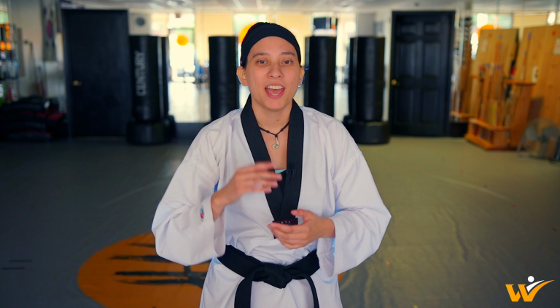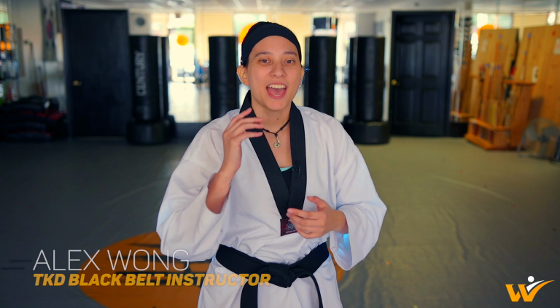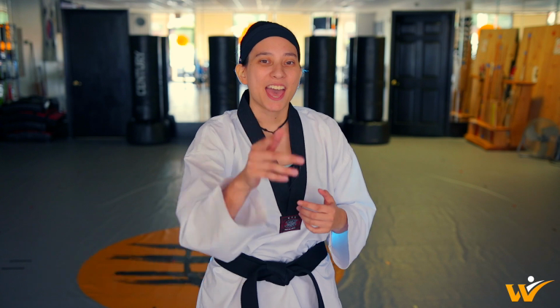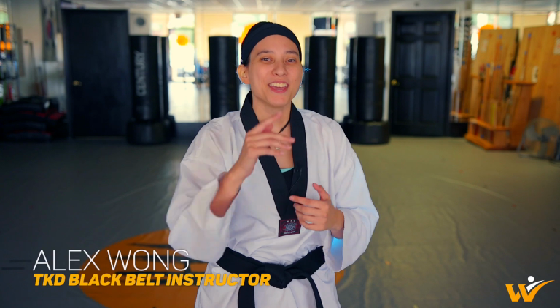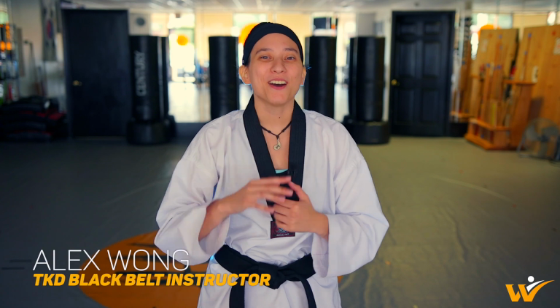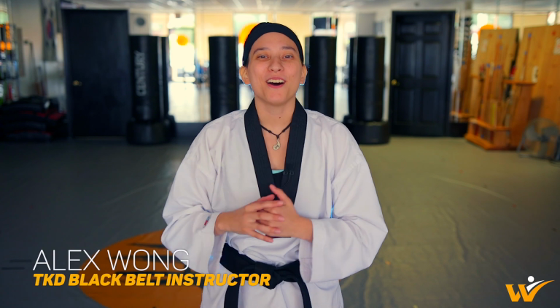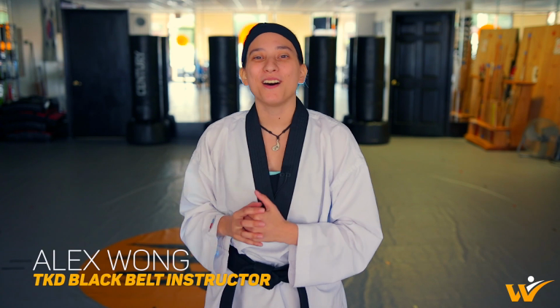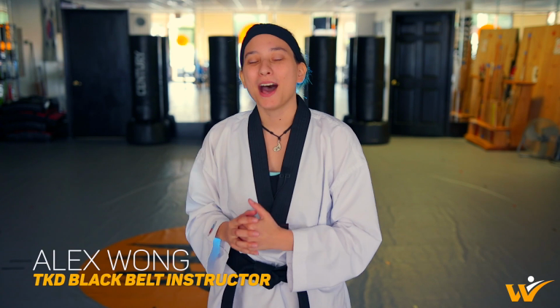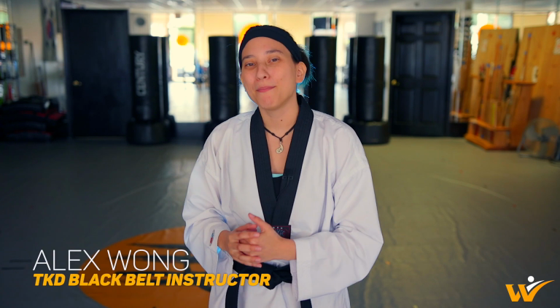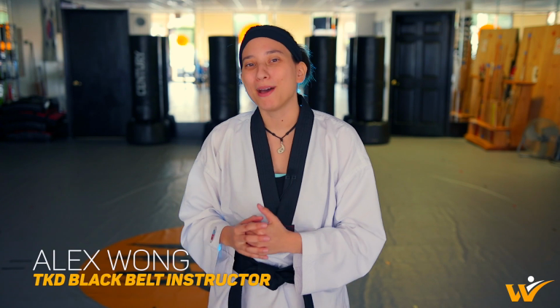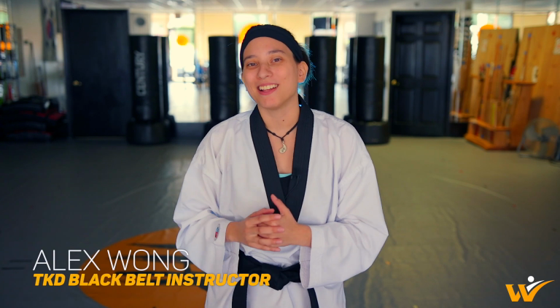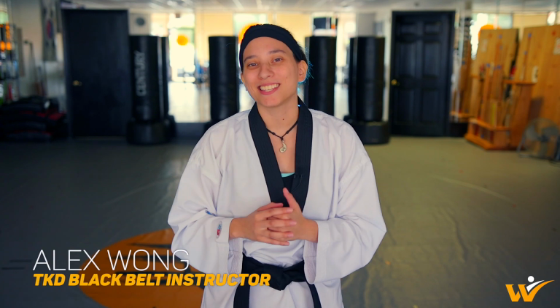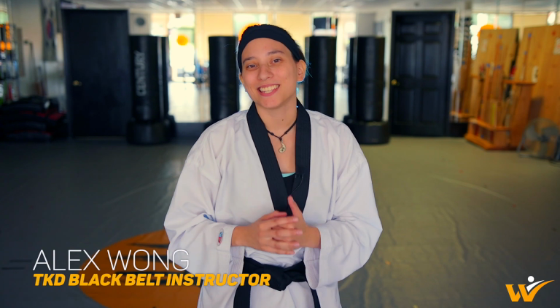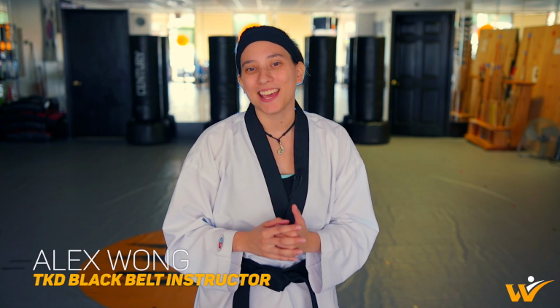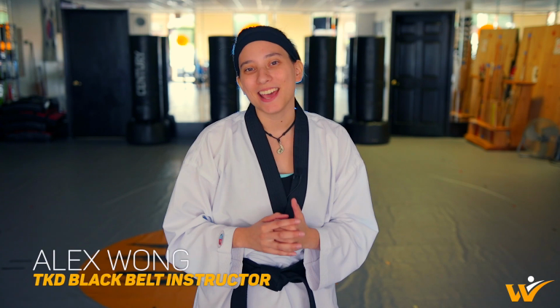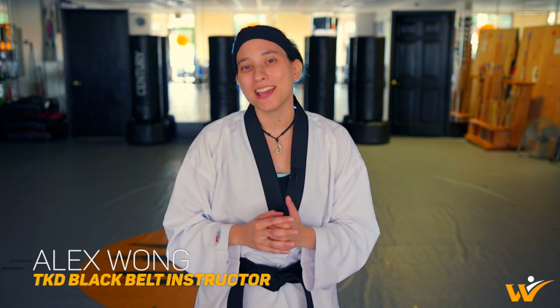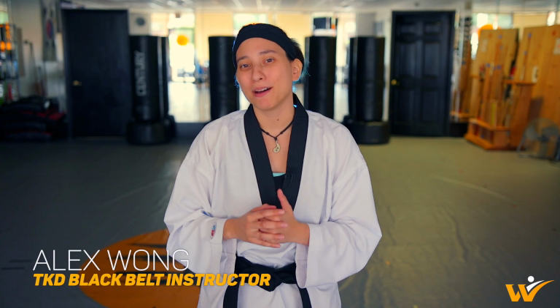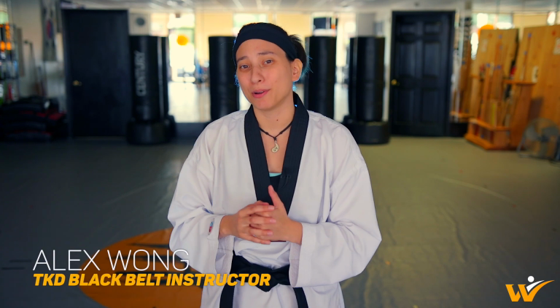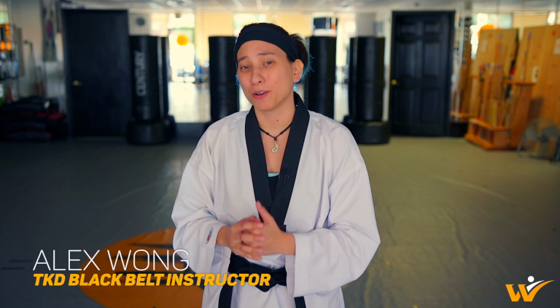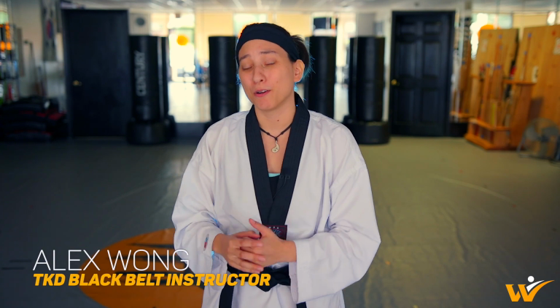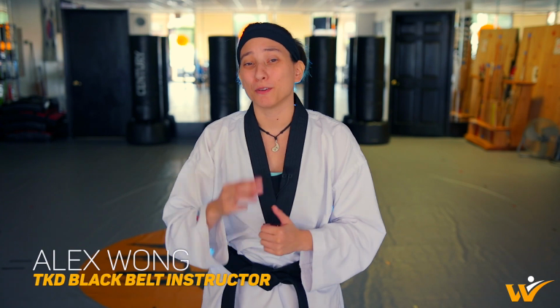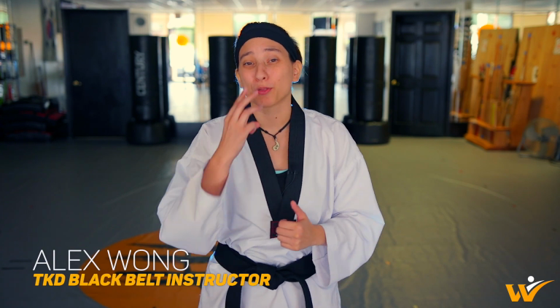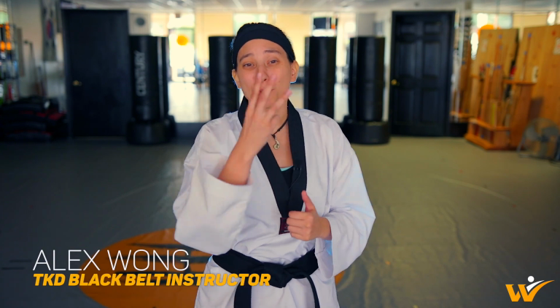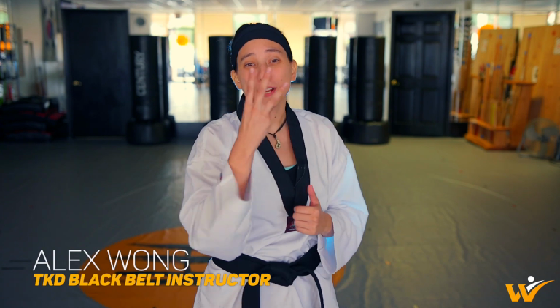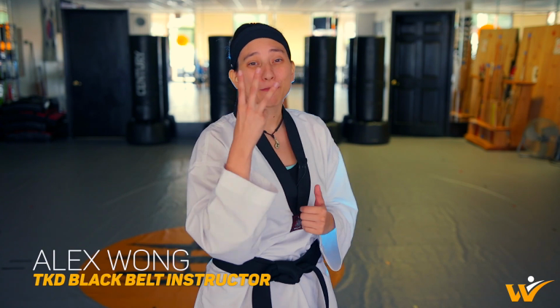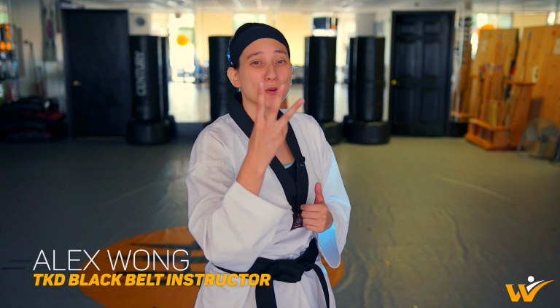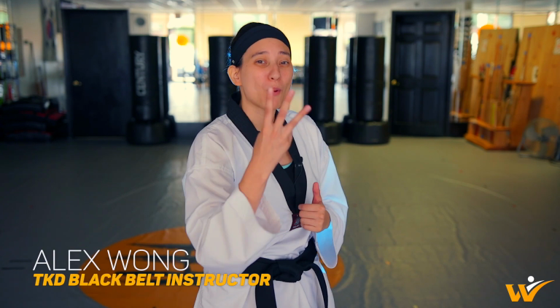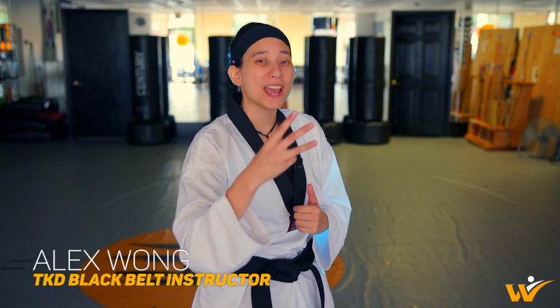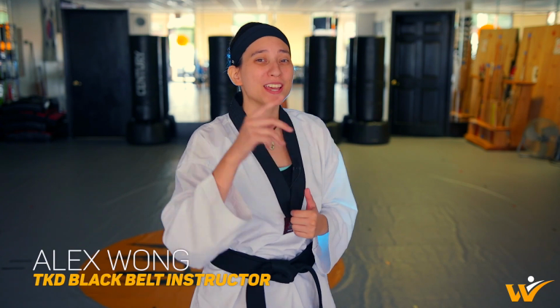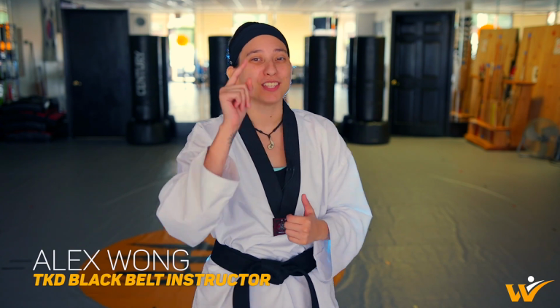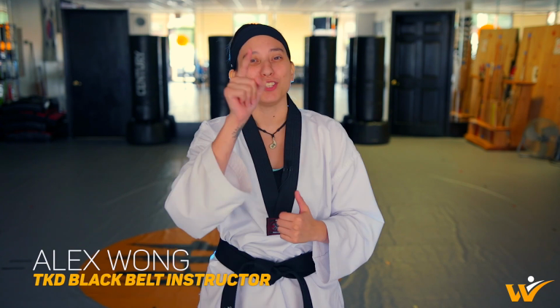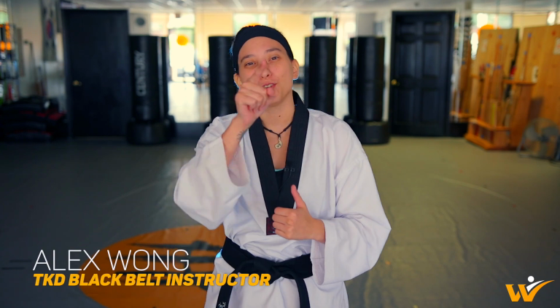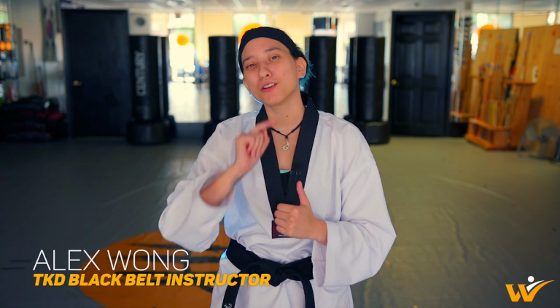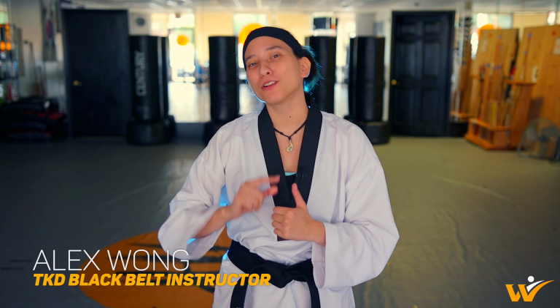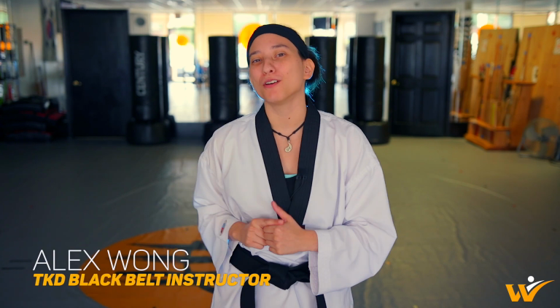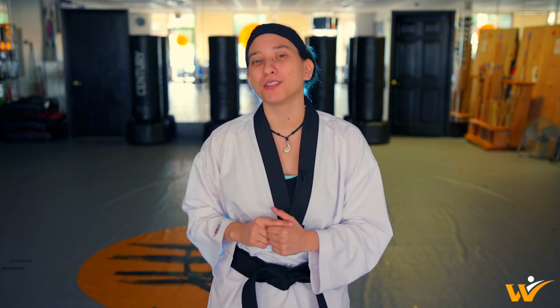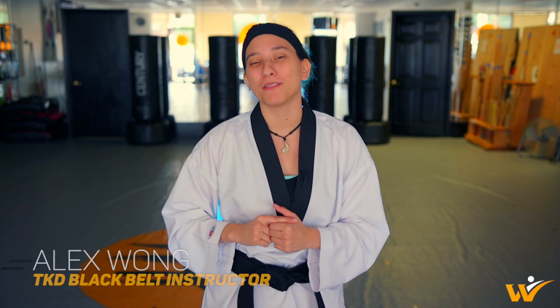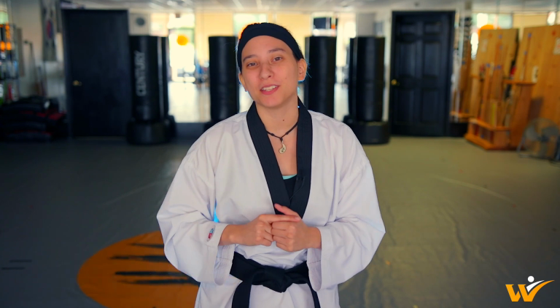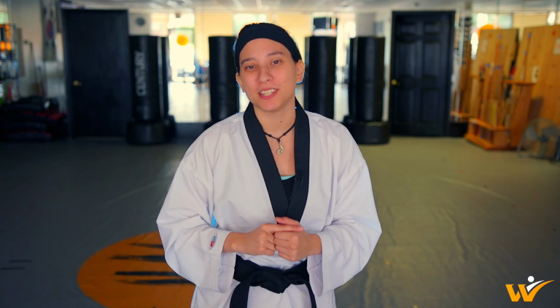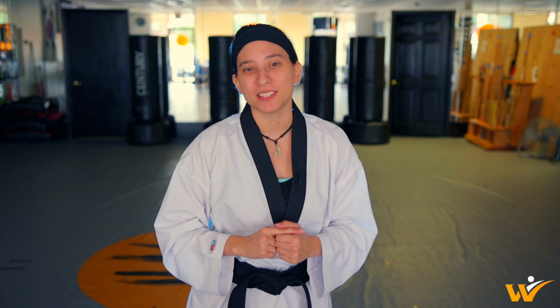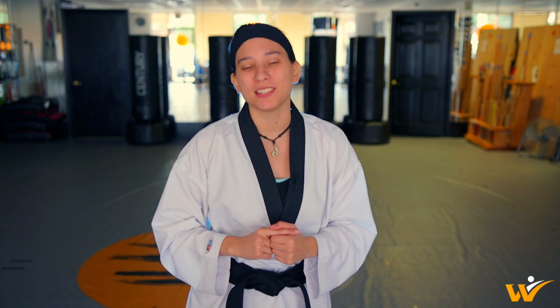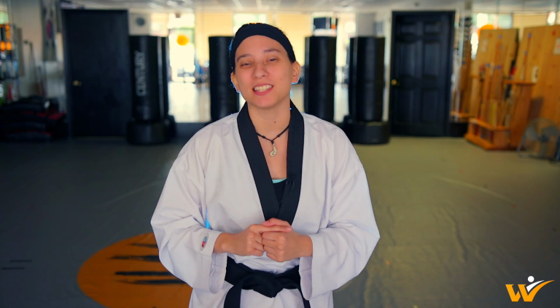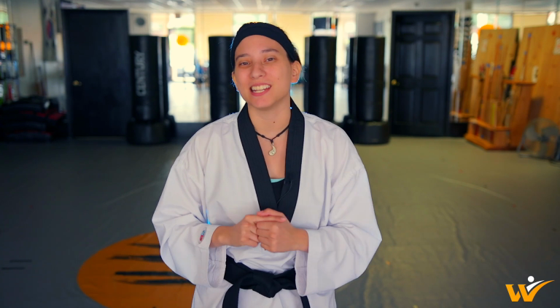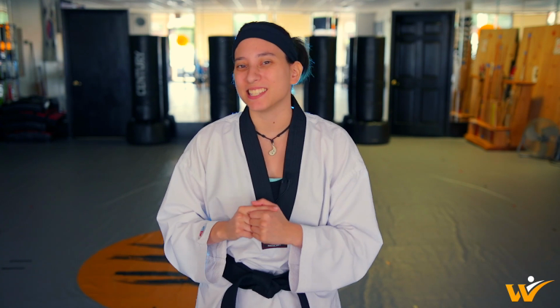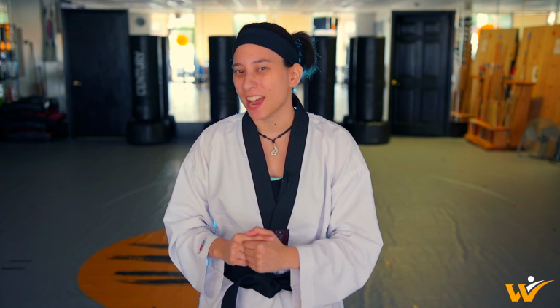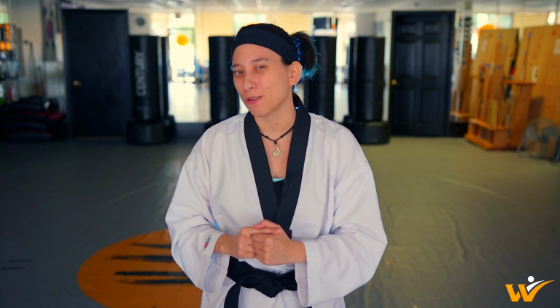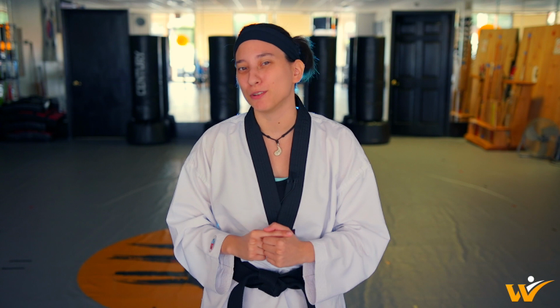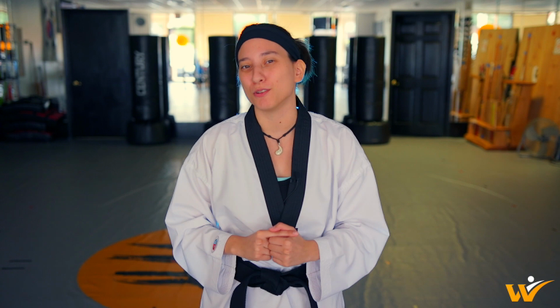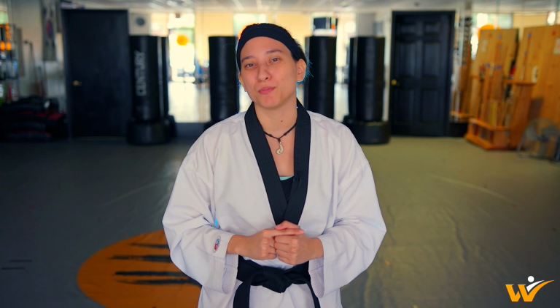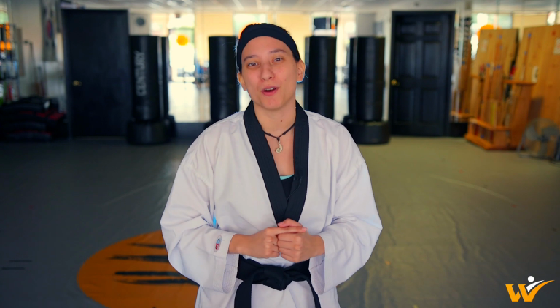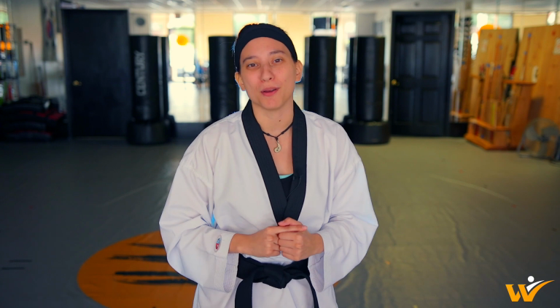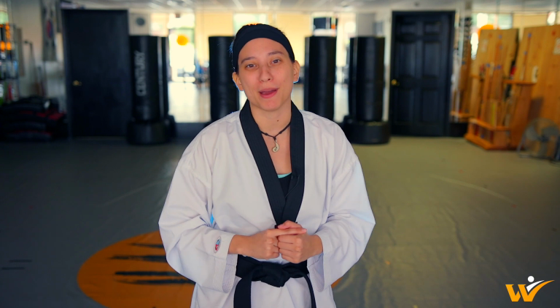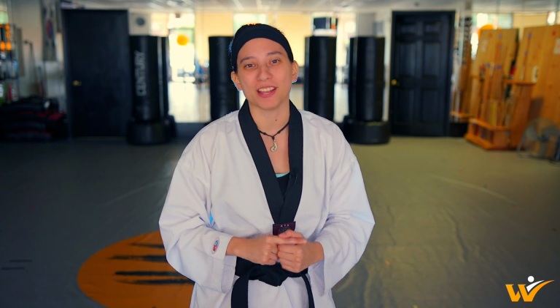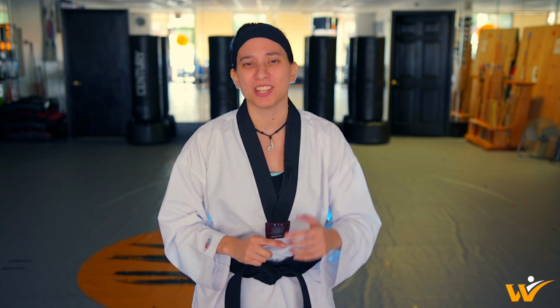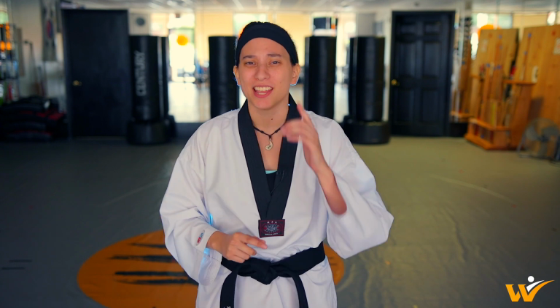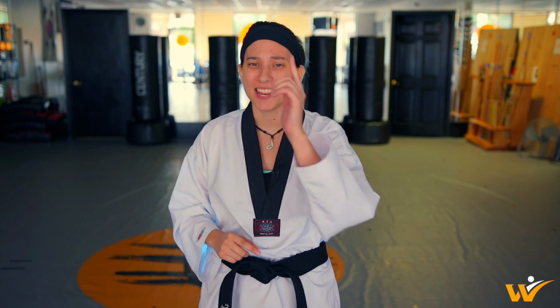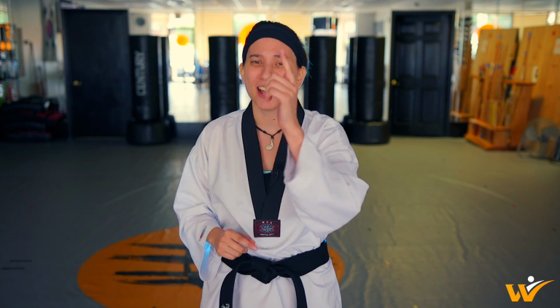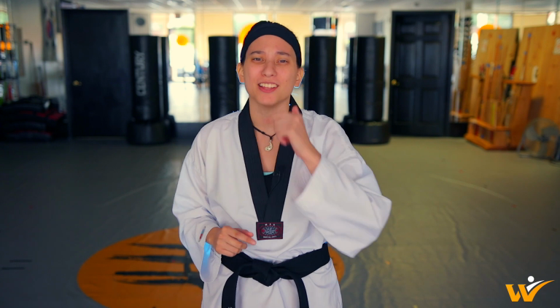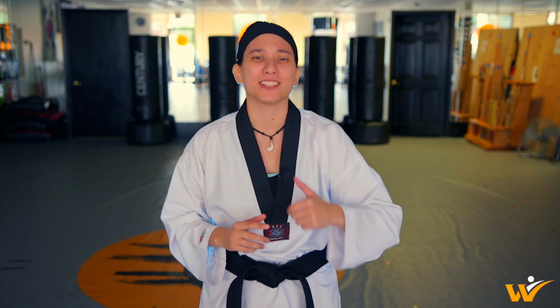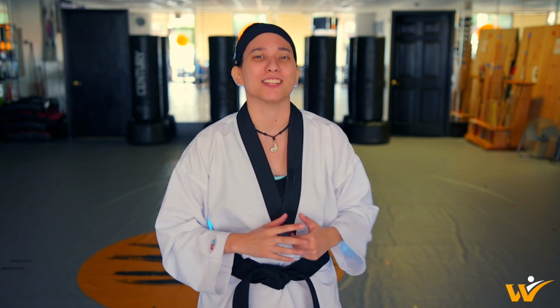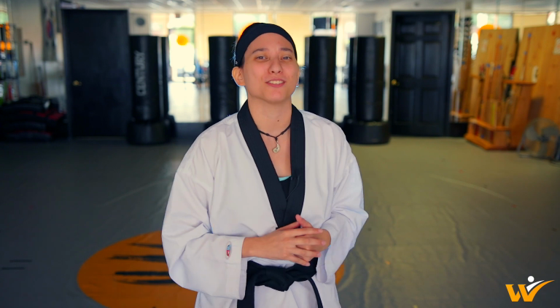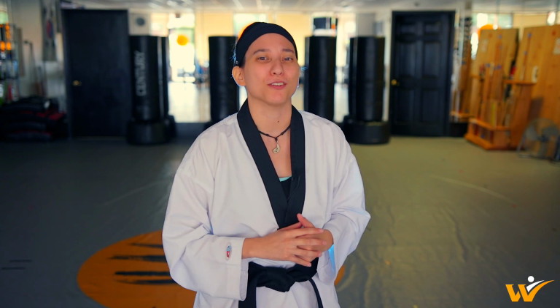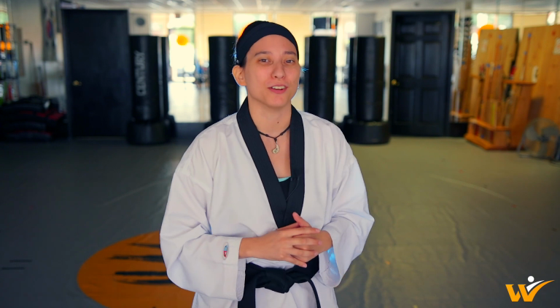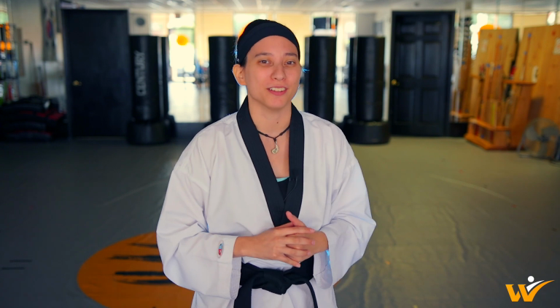Hey y'all, I'm Alex. Today I'm going to go over three different ways you can close off the distance in a Taekwondo sparring match. Now let's get started.